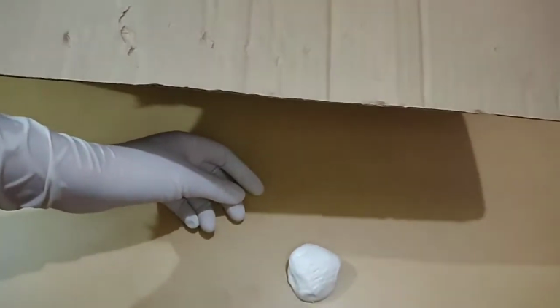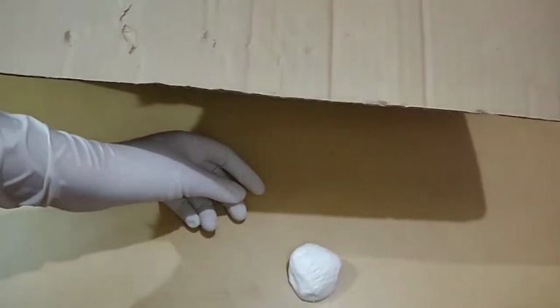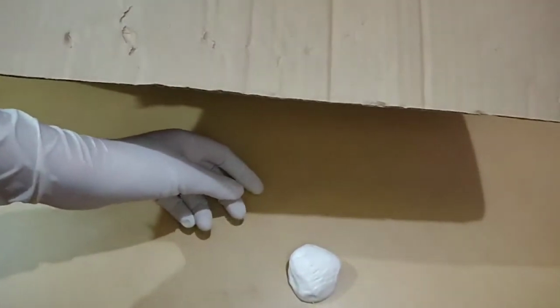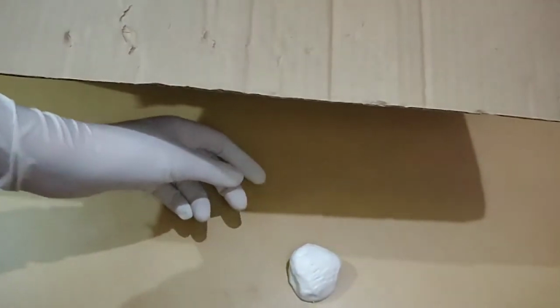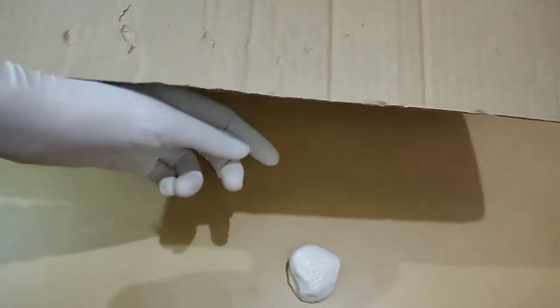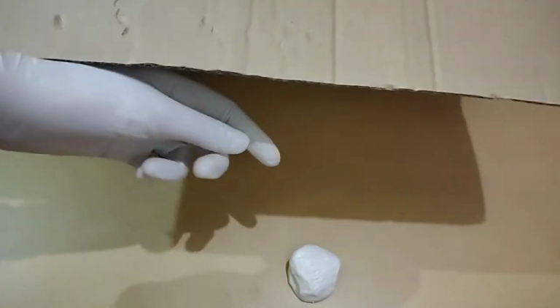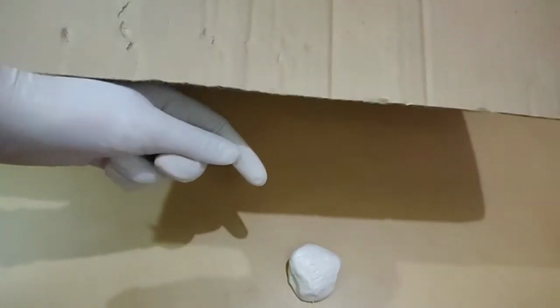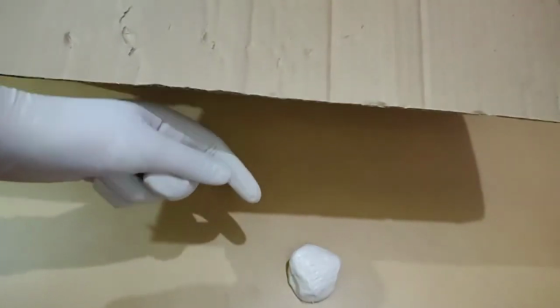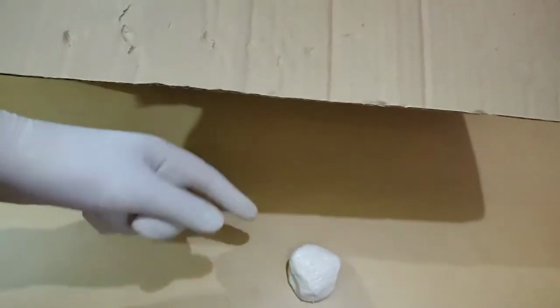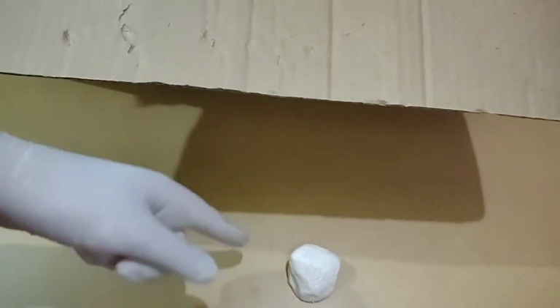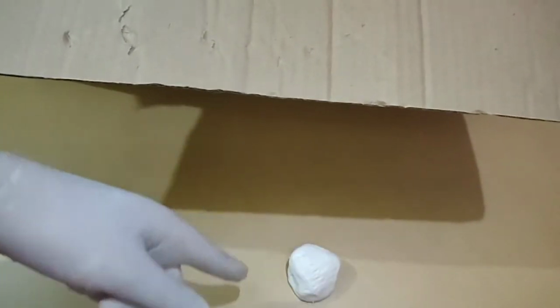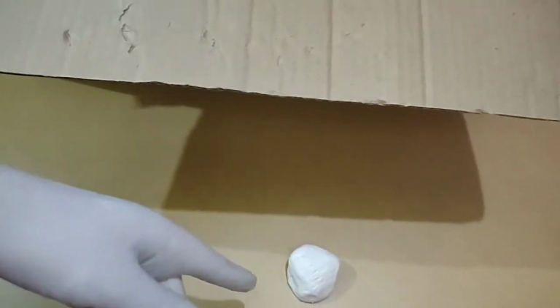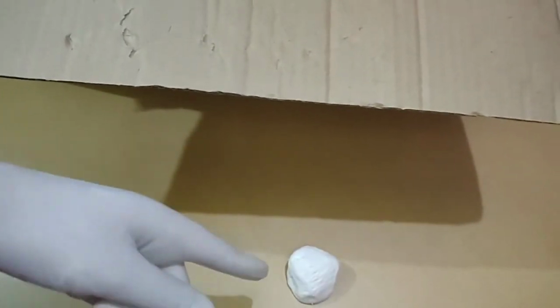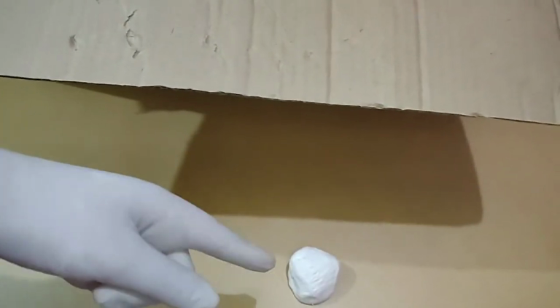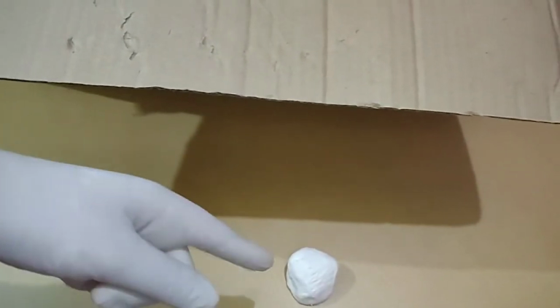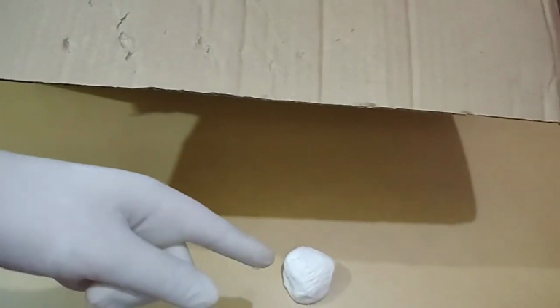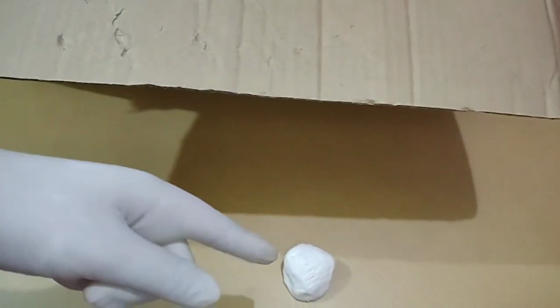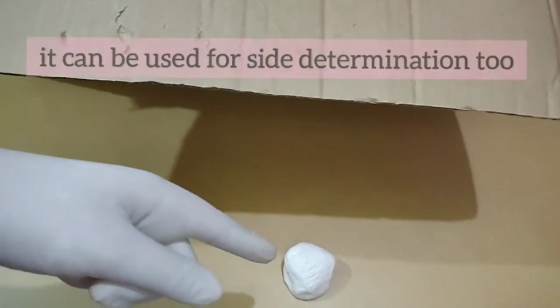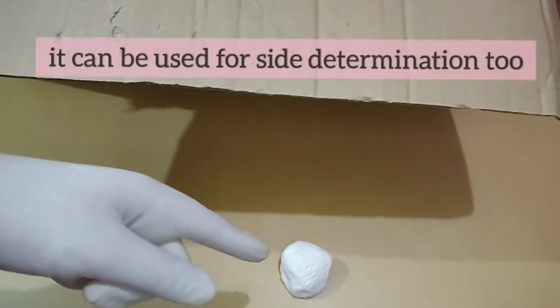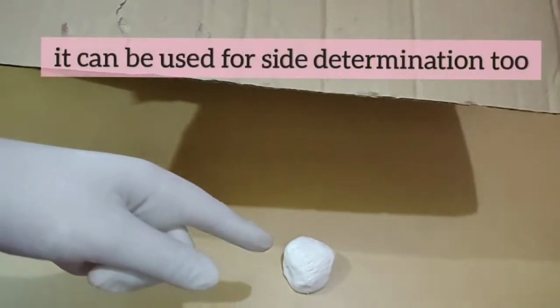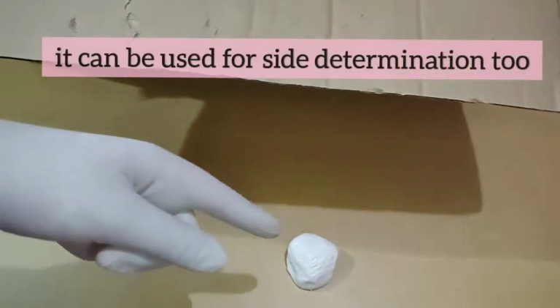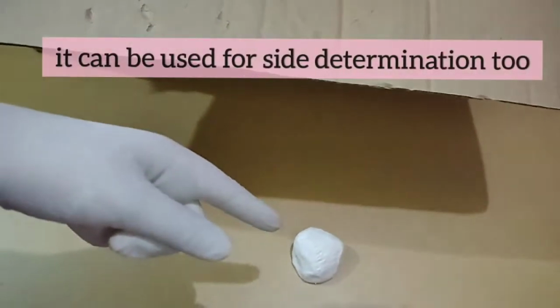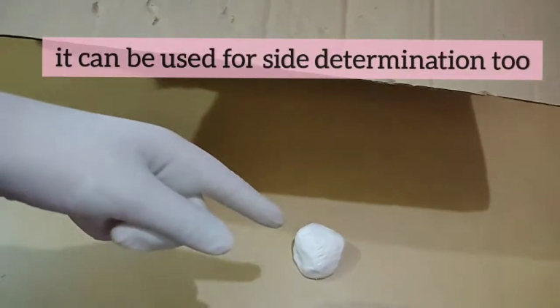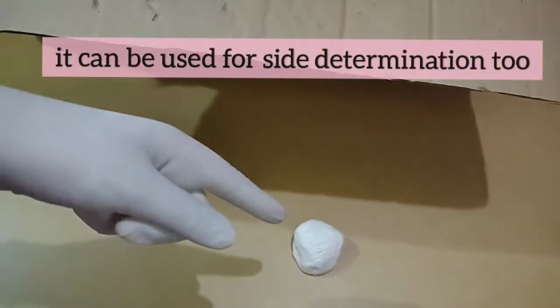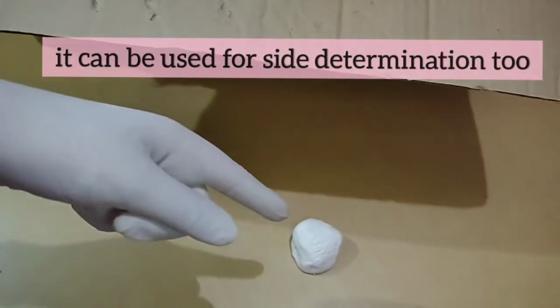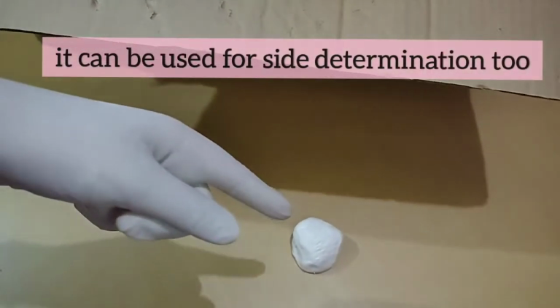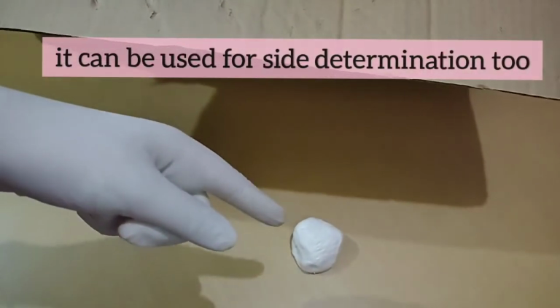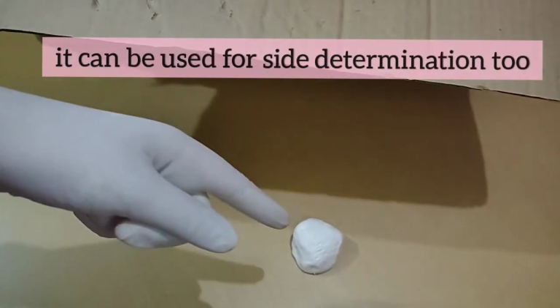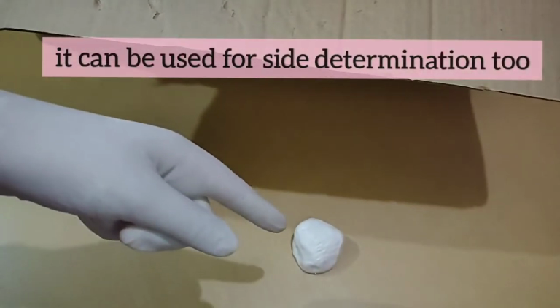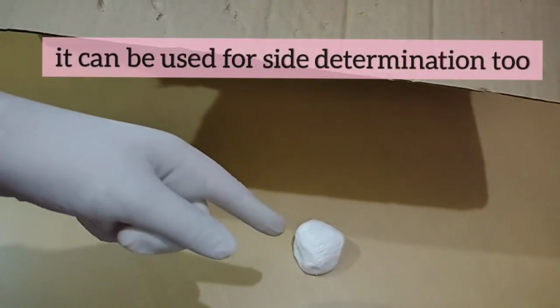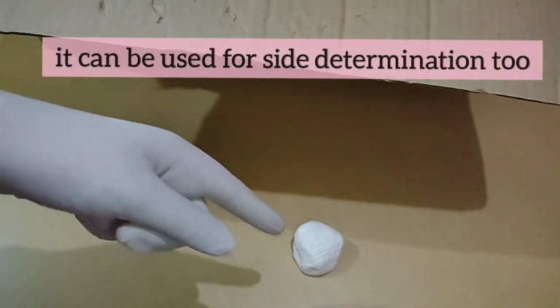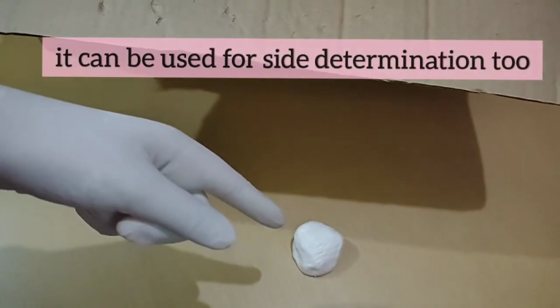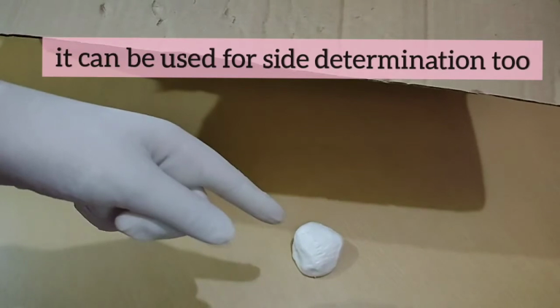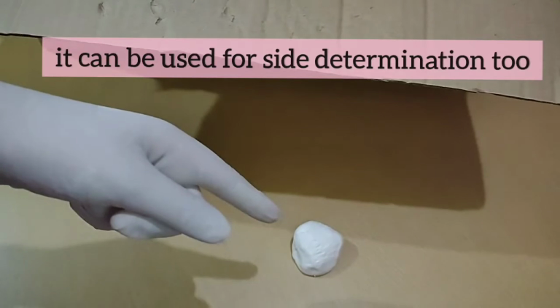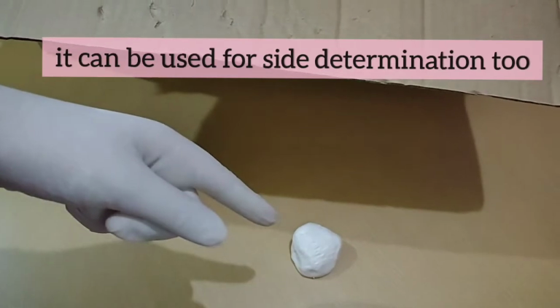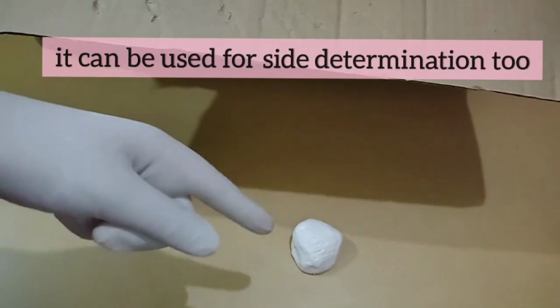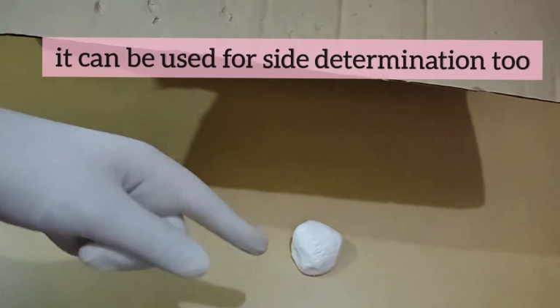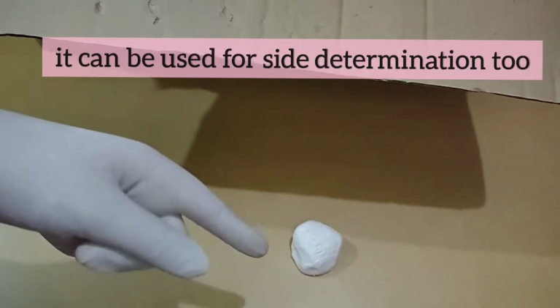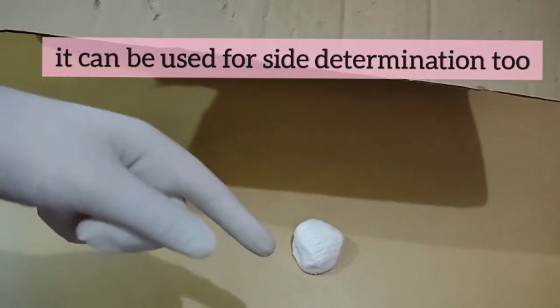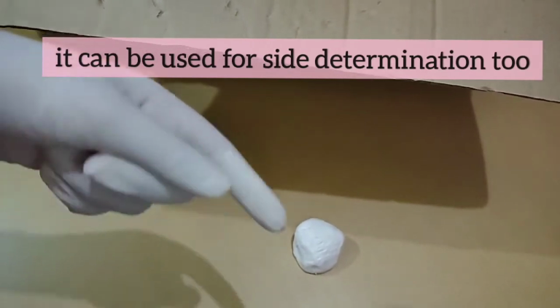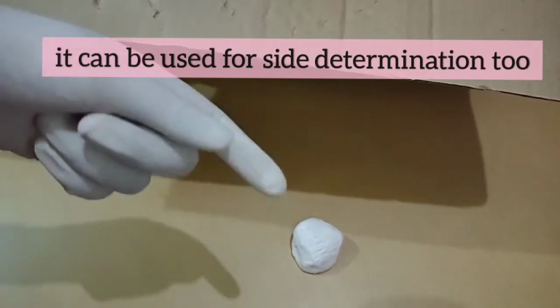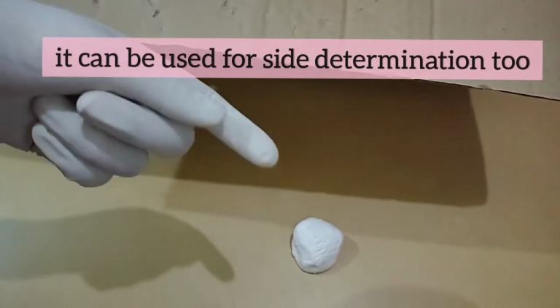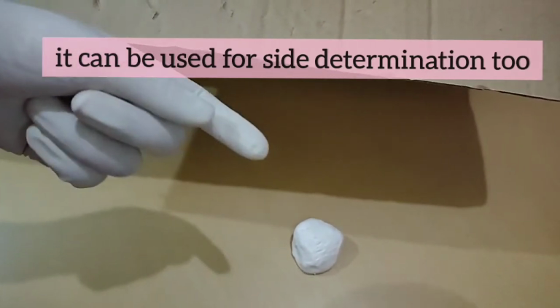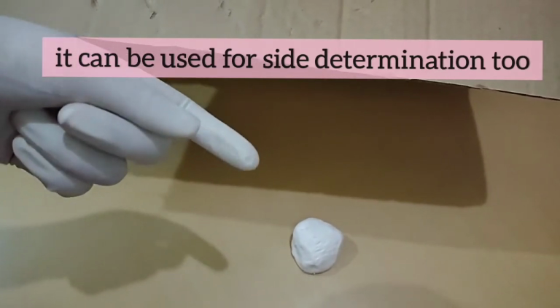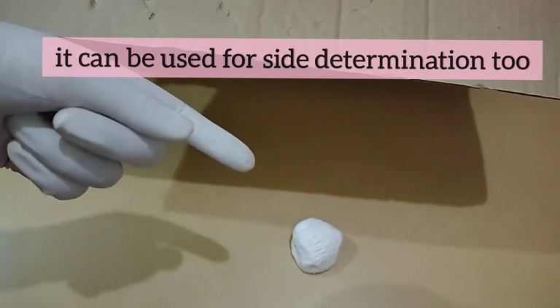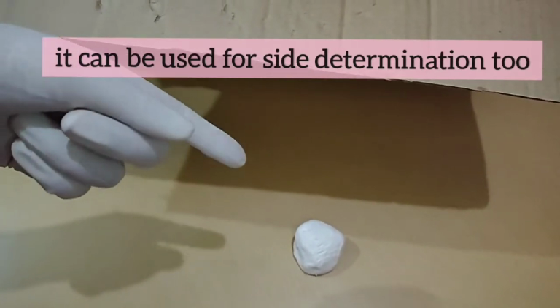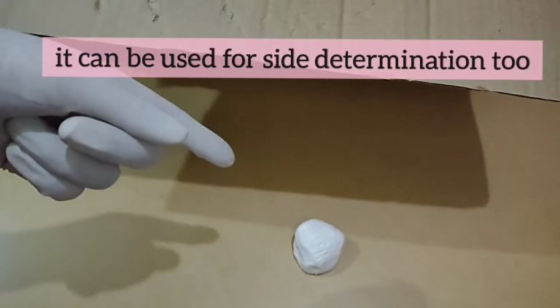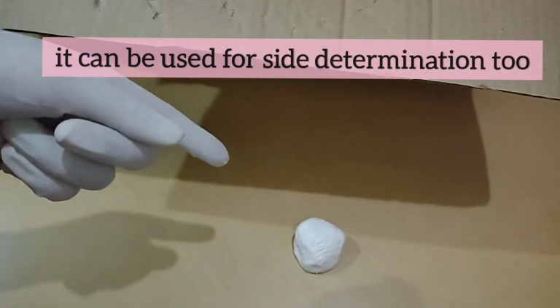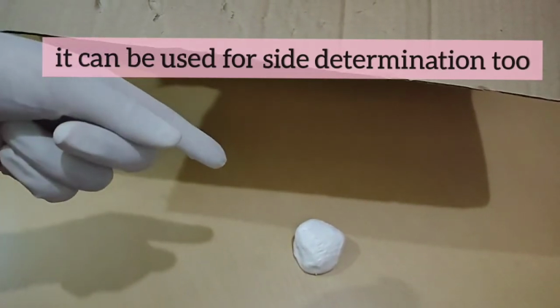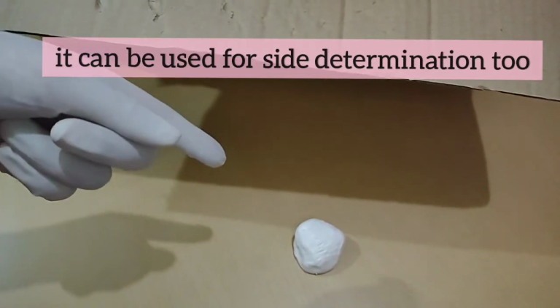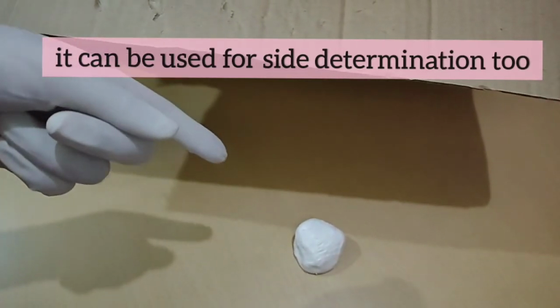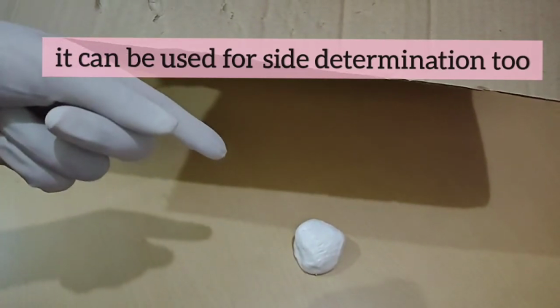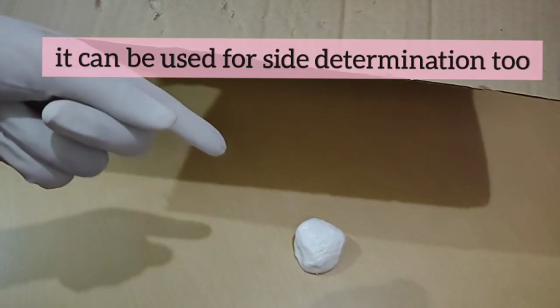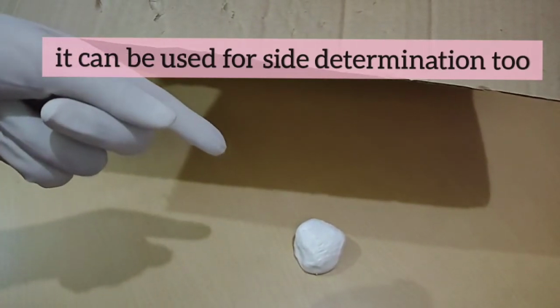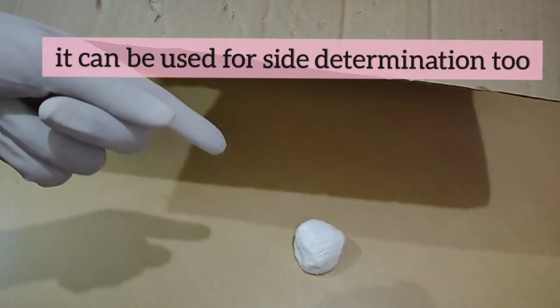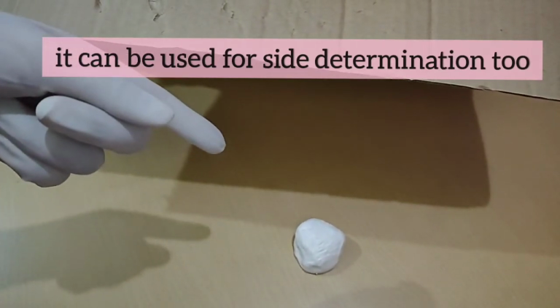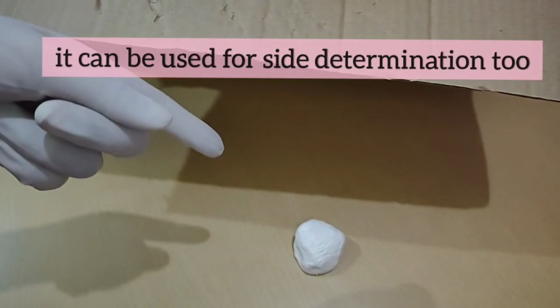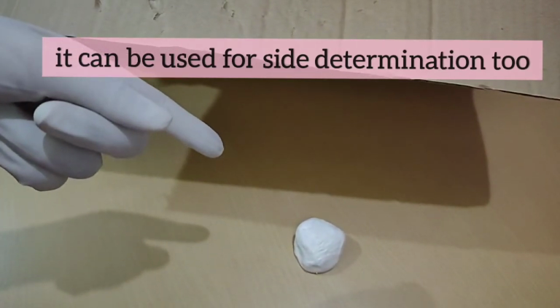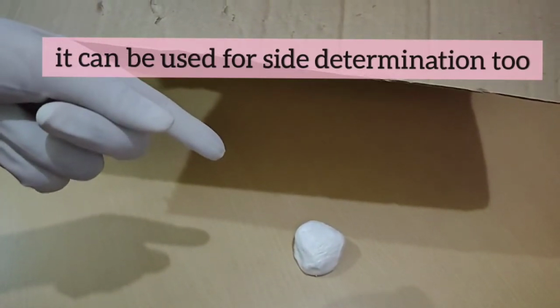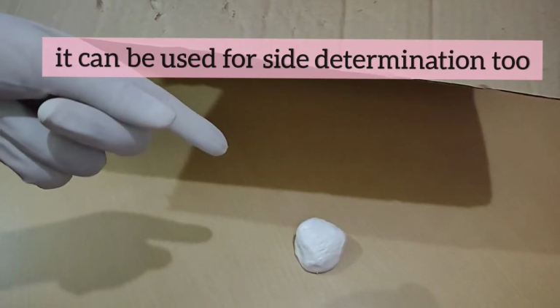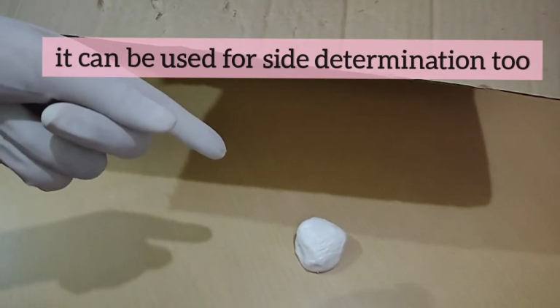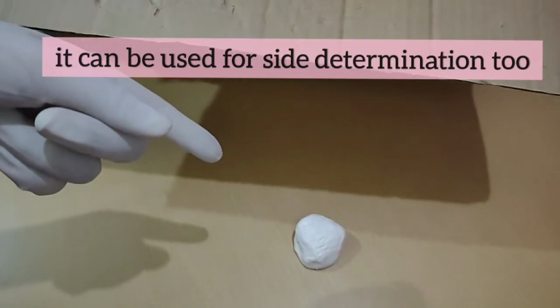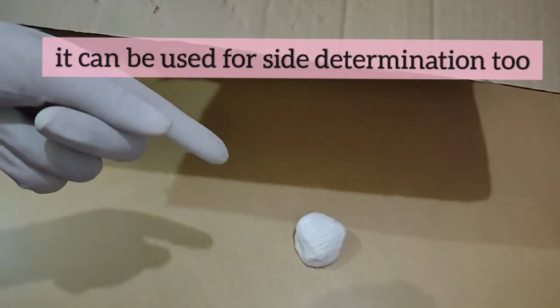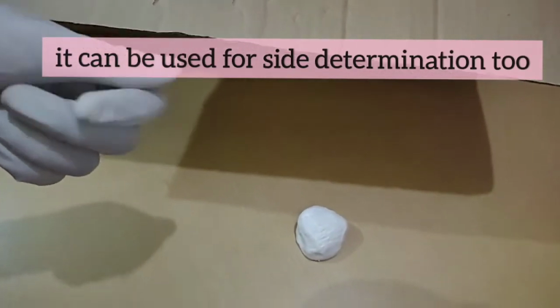We can use that original bone trick here too to find the side of the bone to which it belongs.